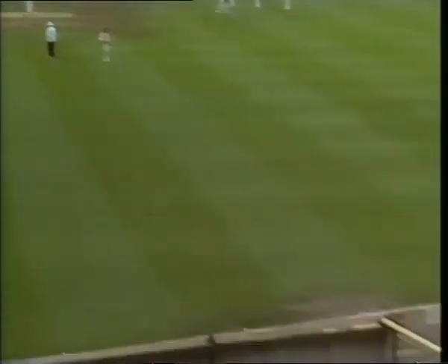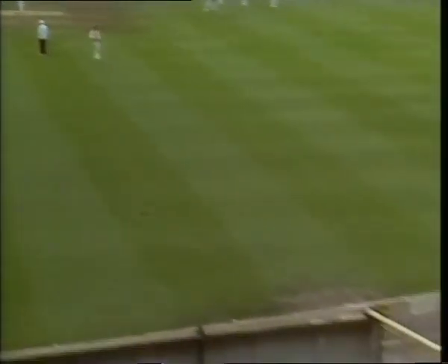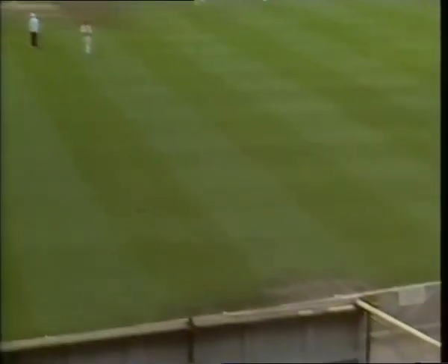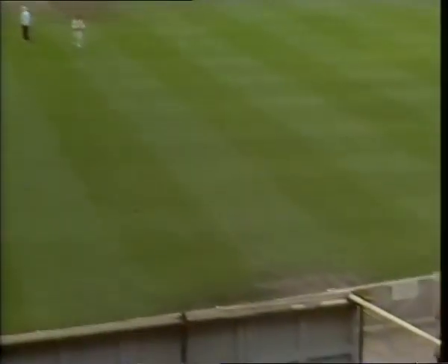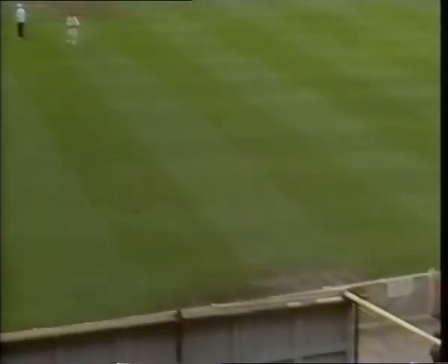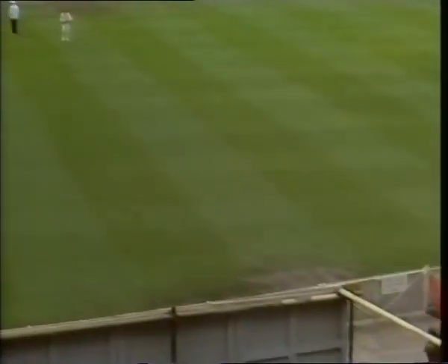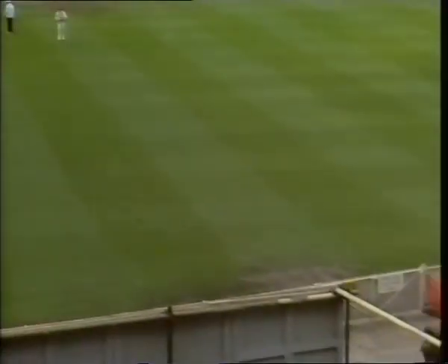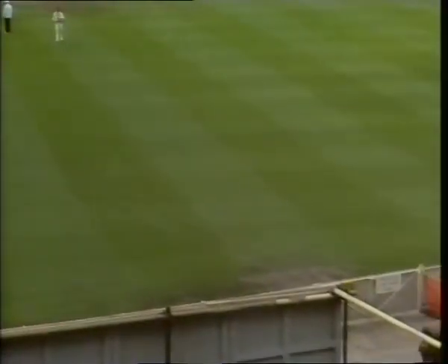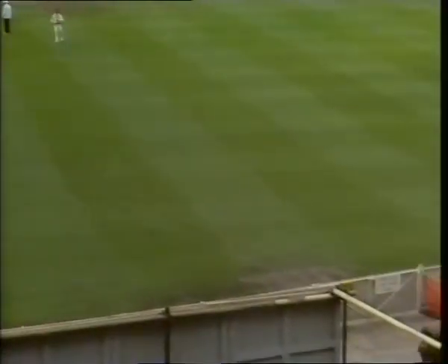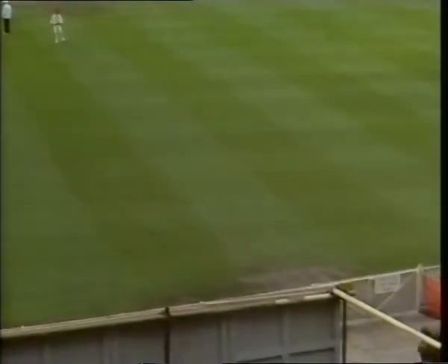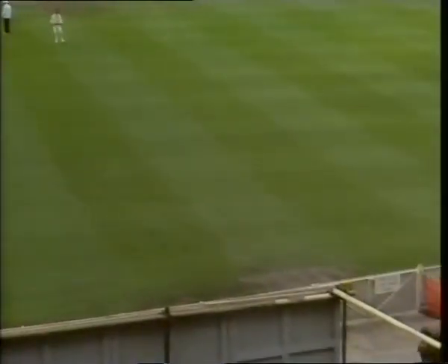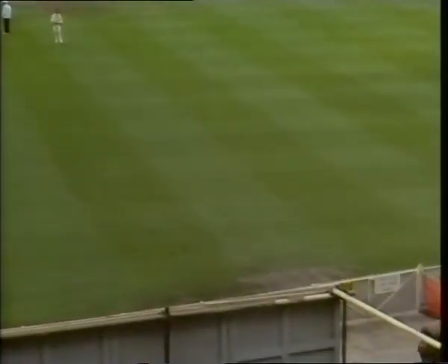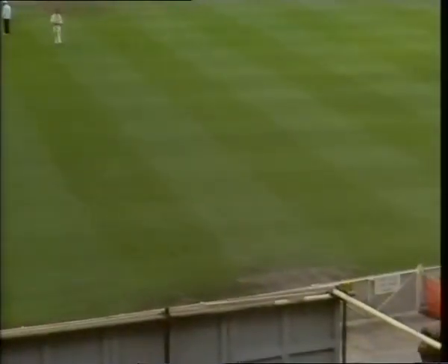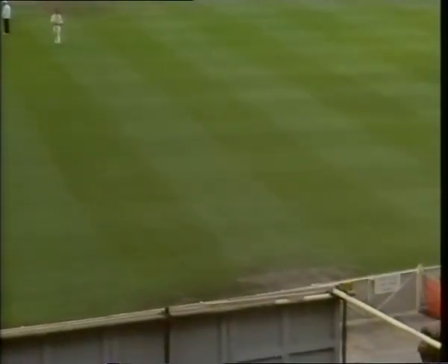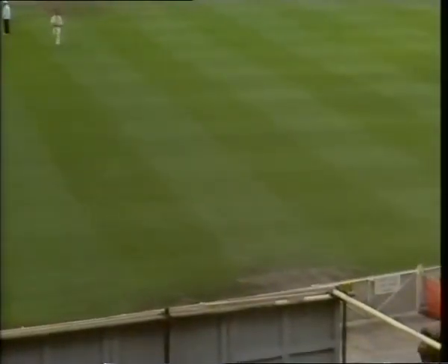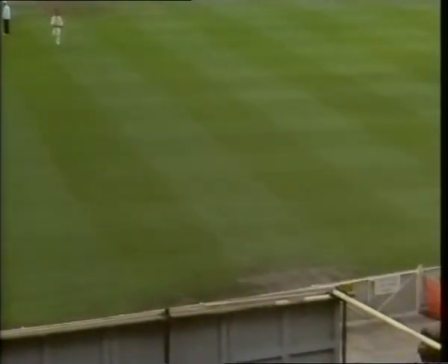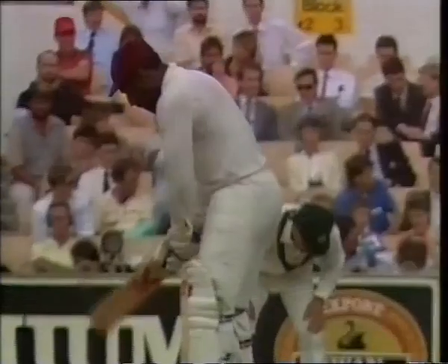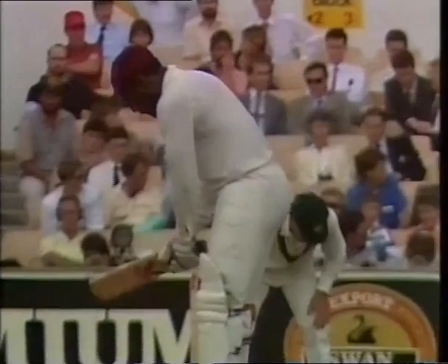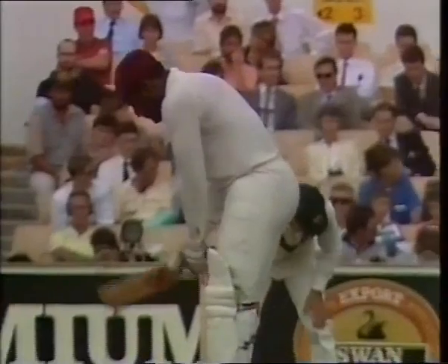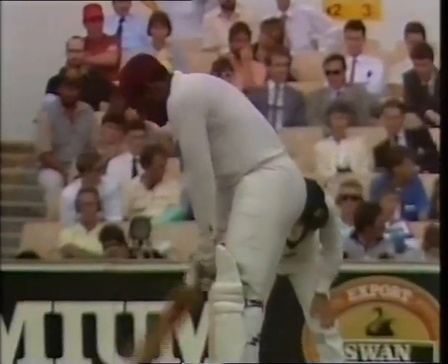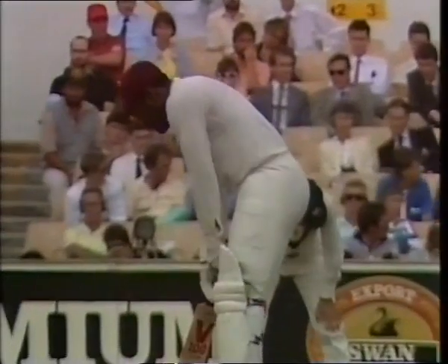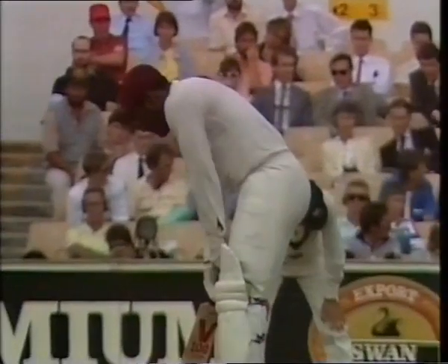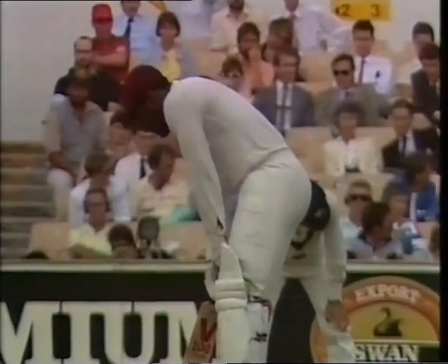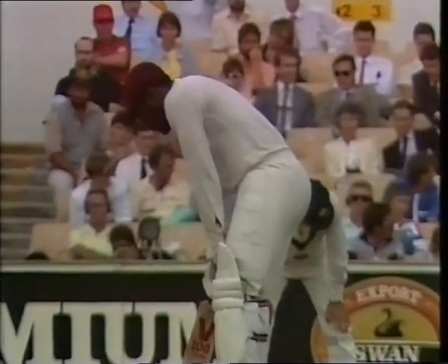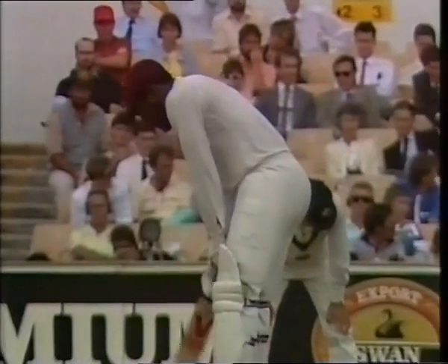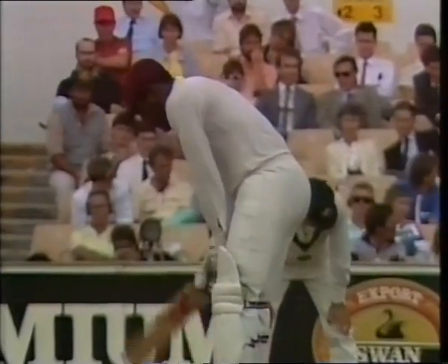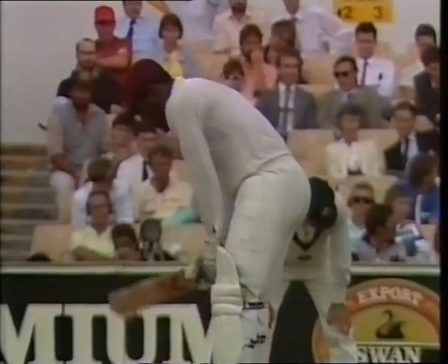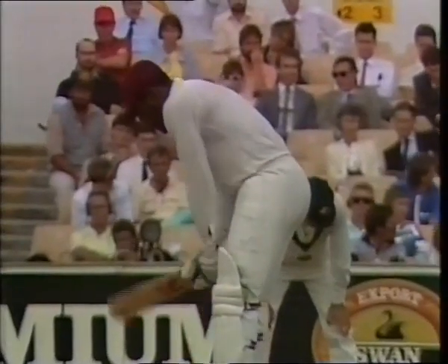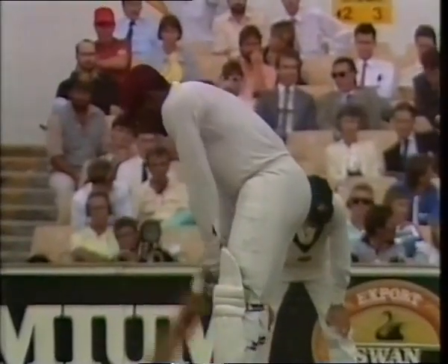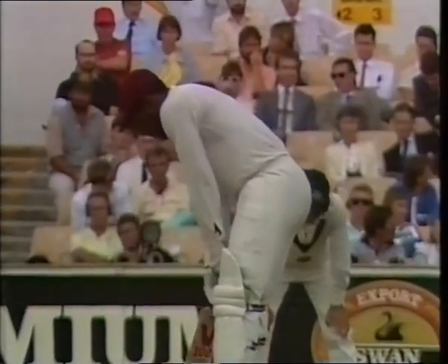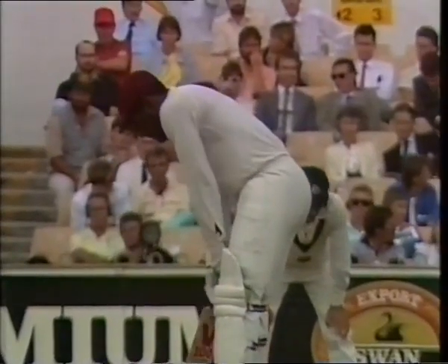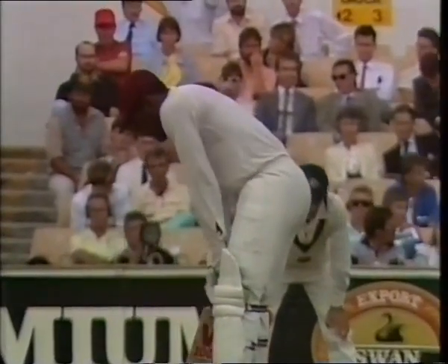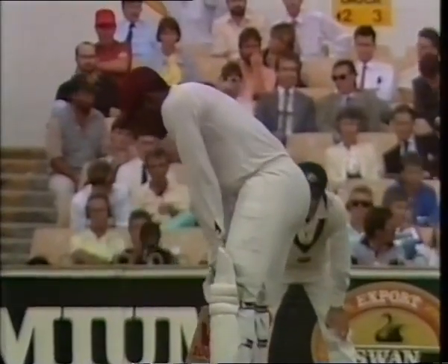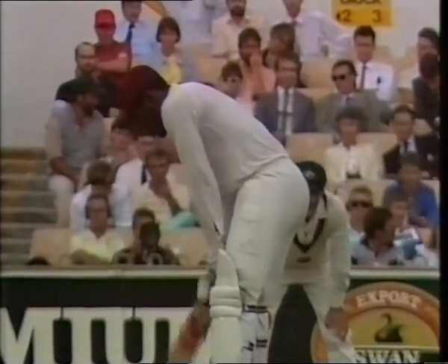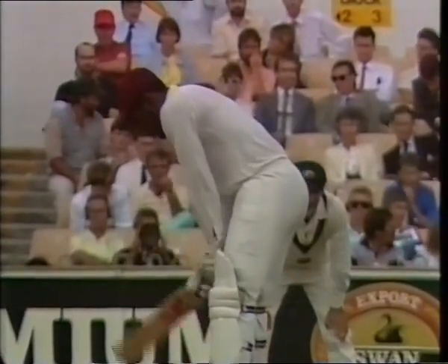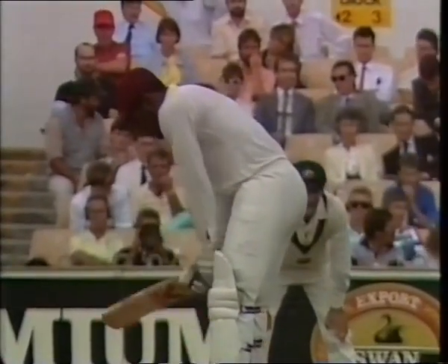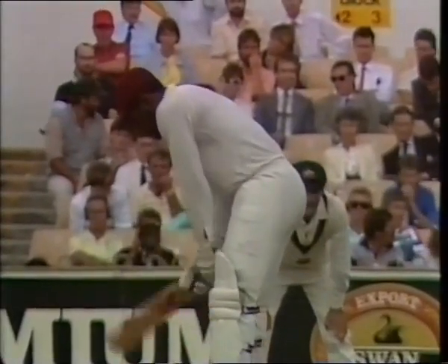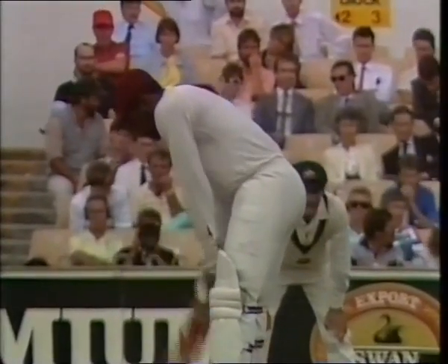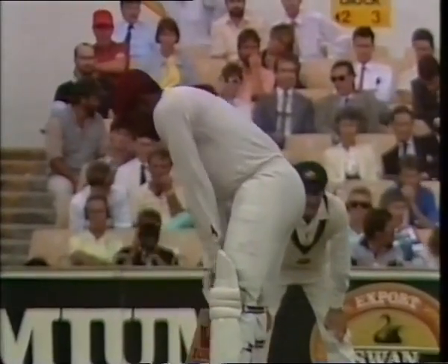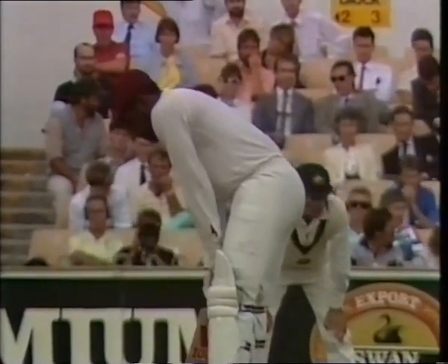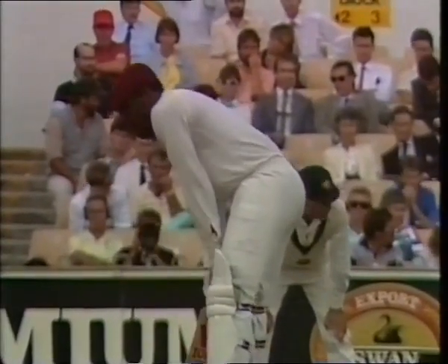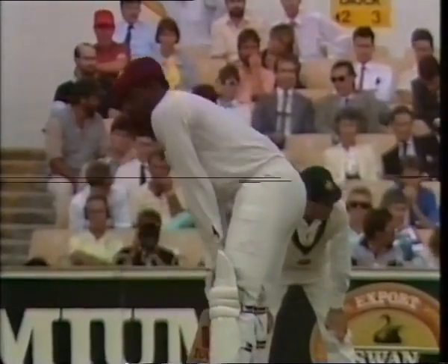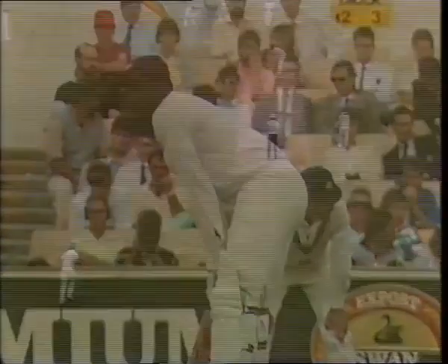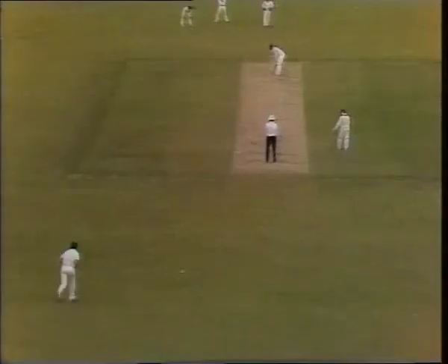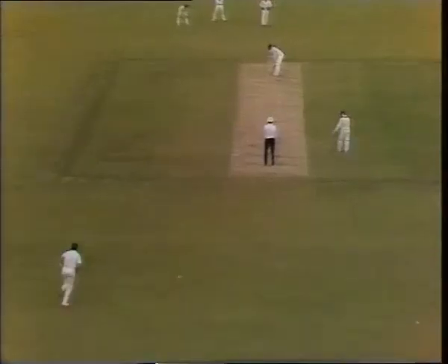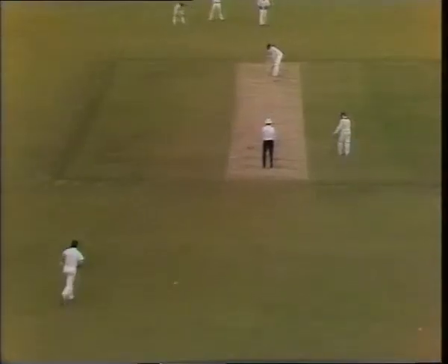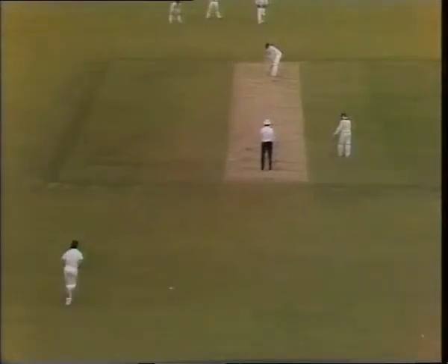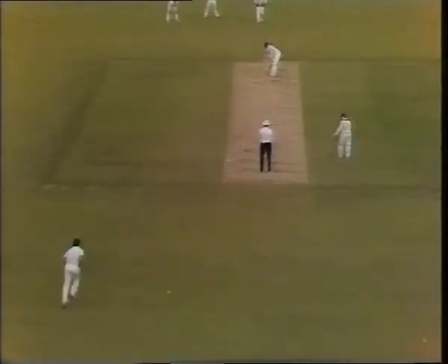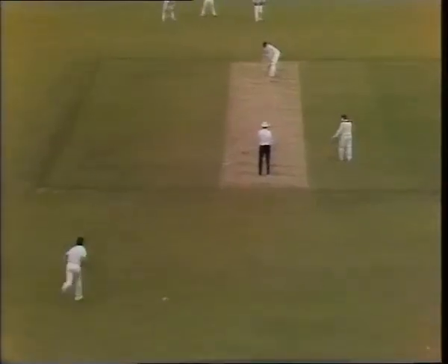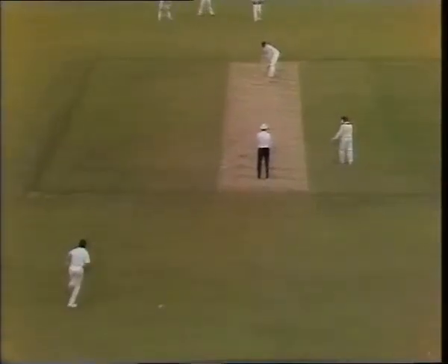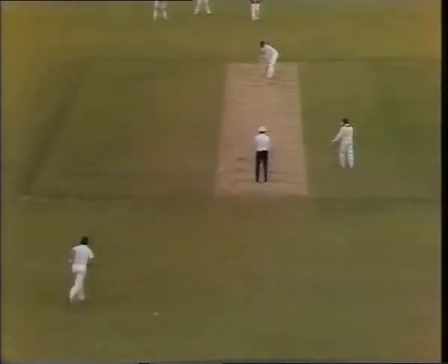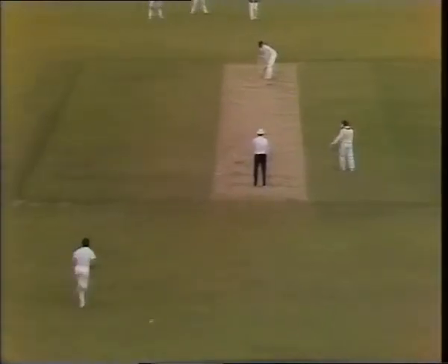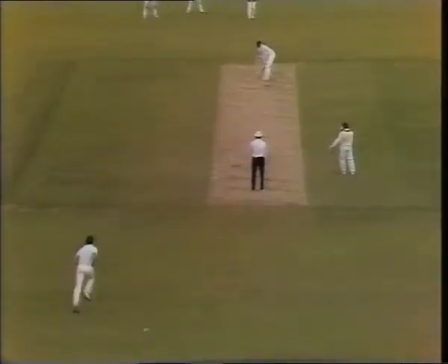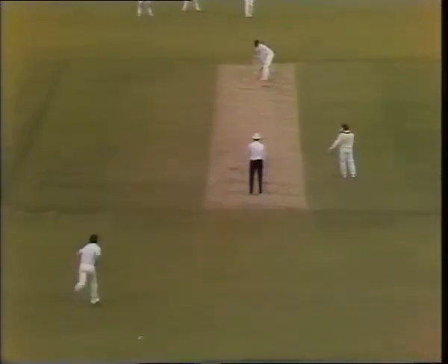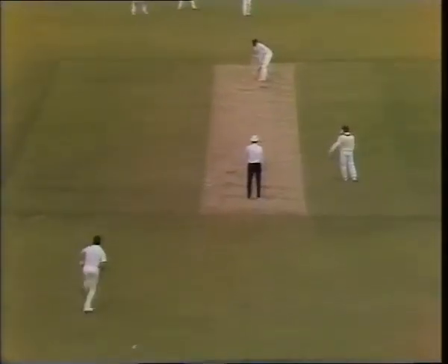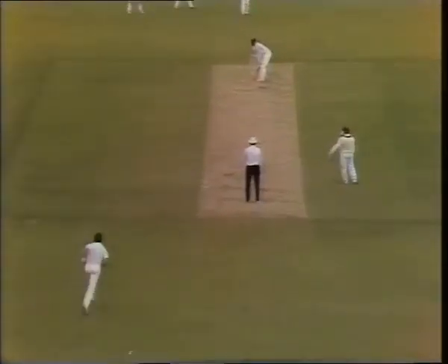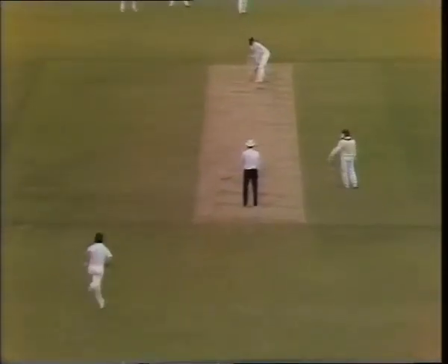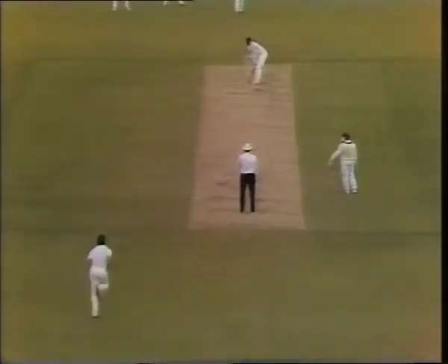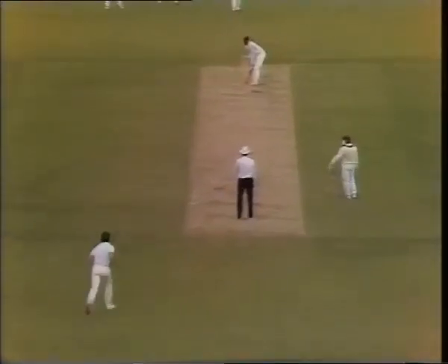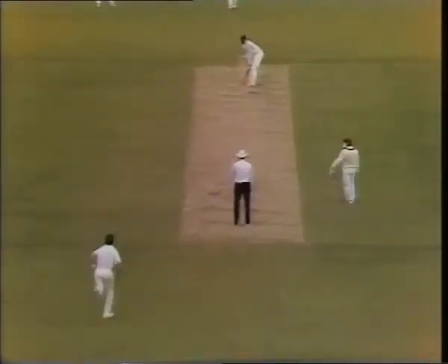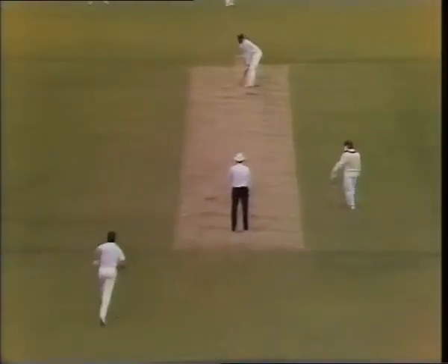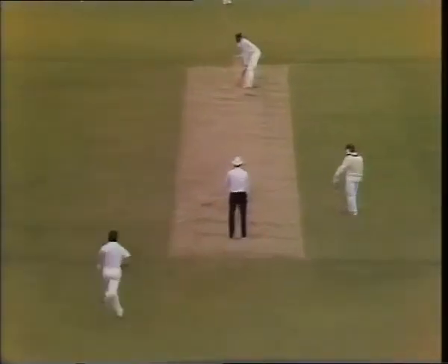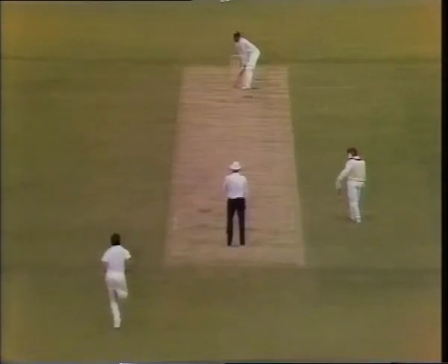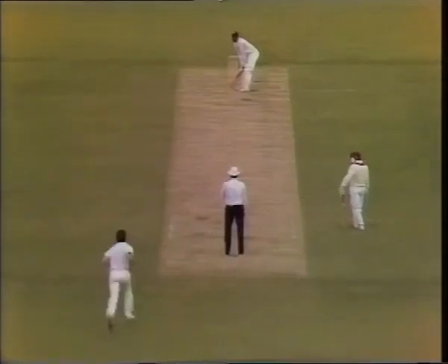Richardson plays the hook shot in the traditional fashion off the back foot. But Viv Richards often plays the more difficult version off the front foot.